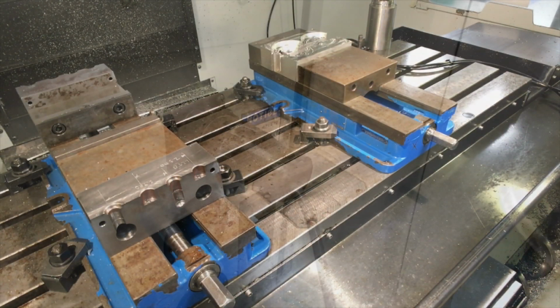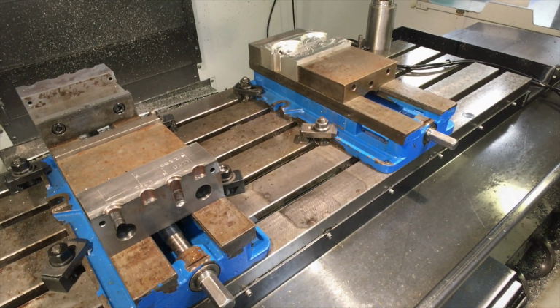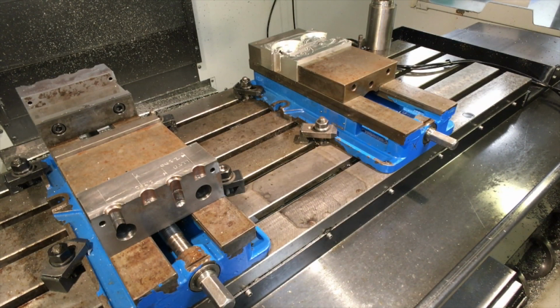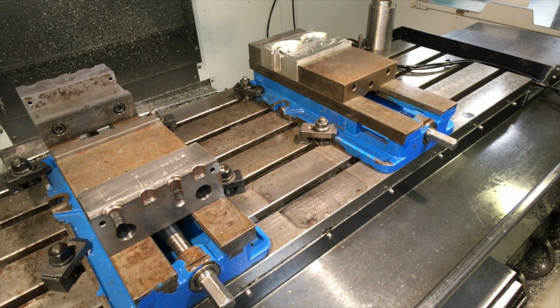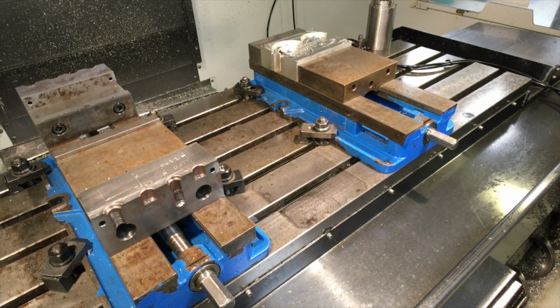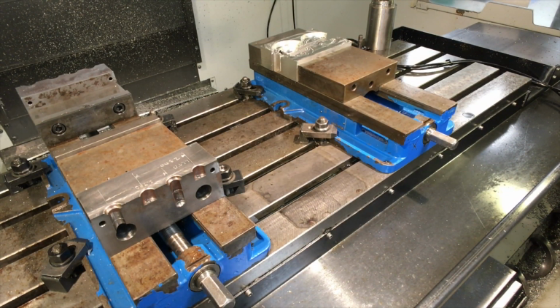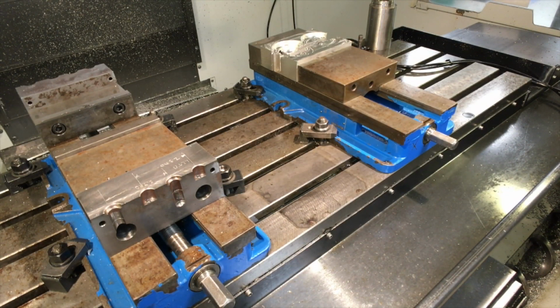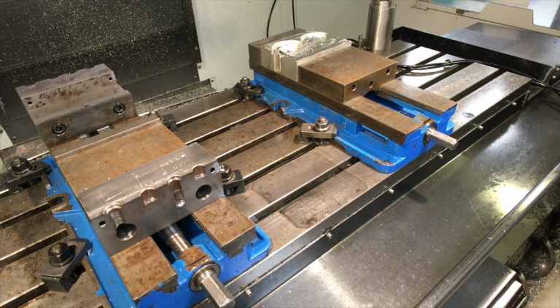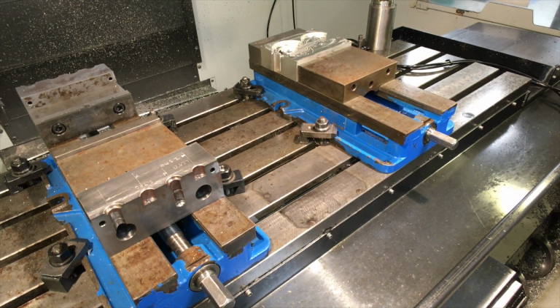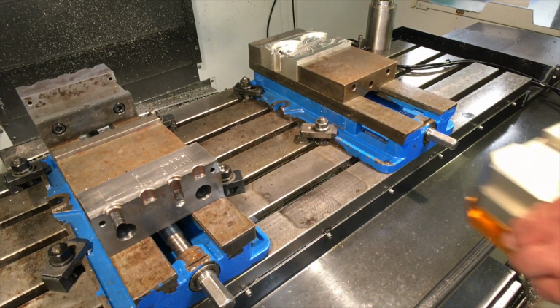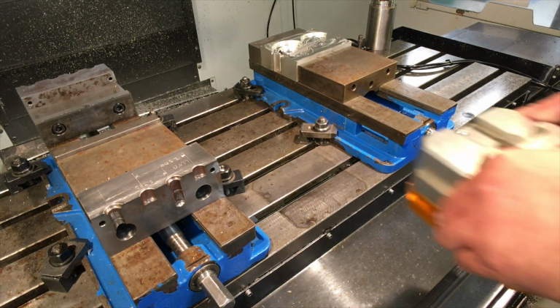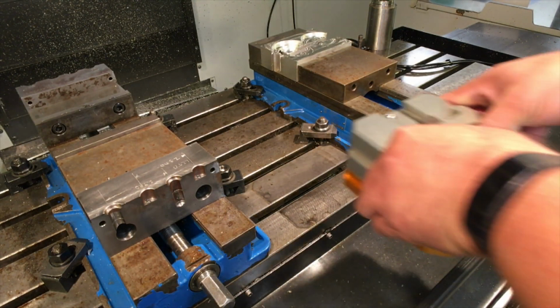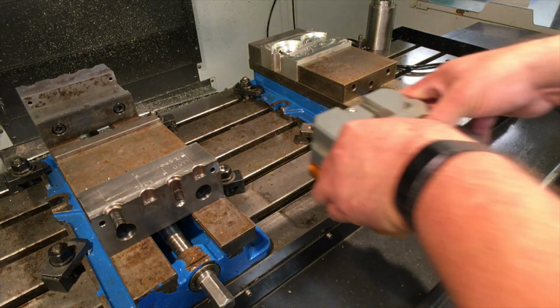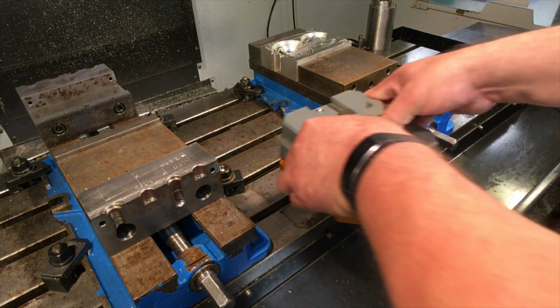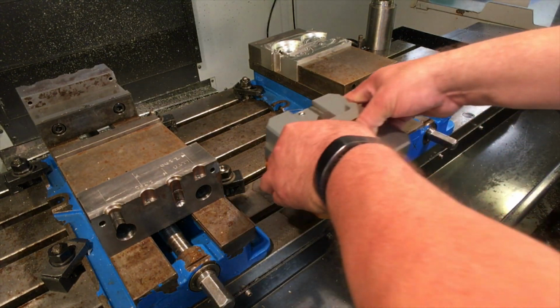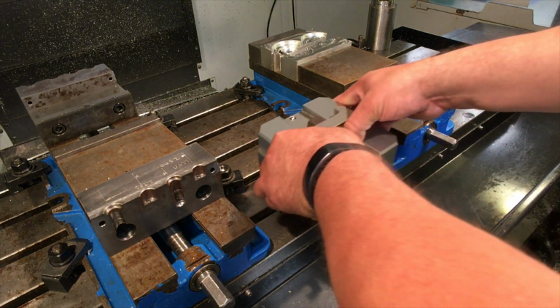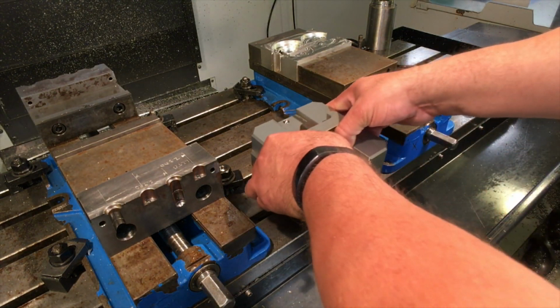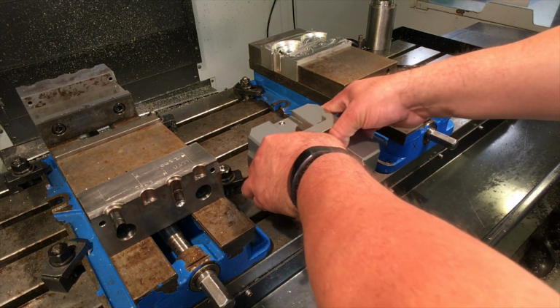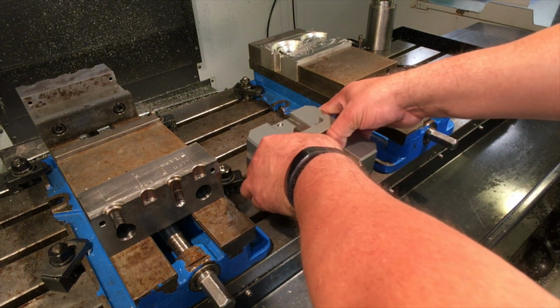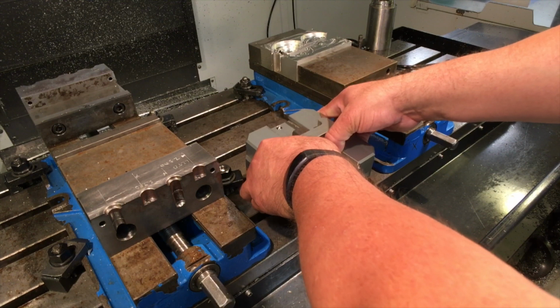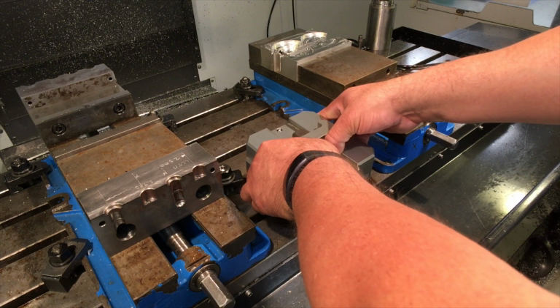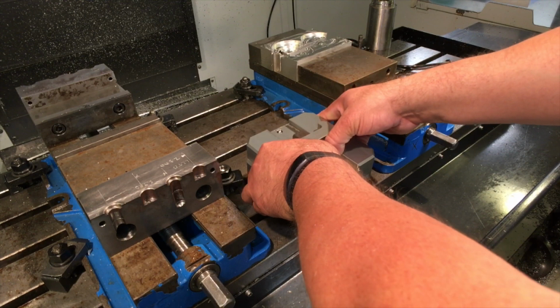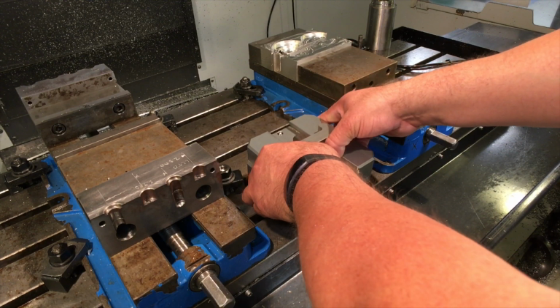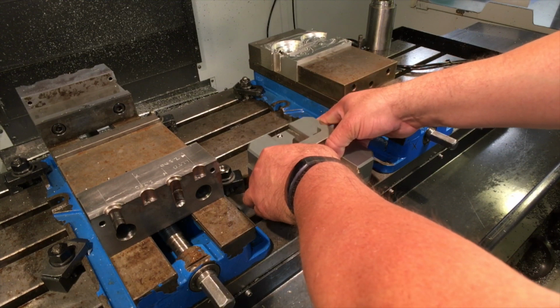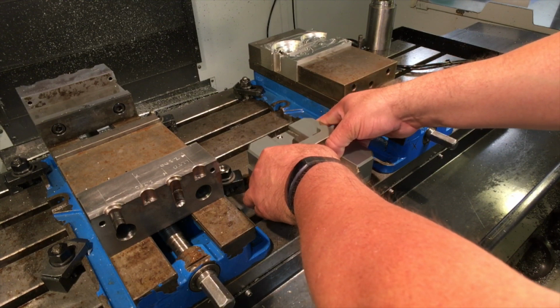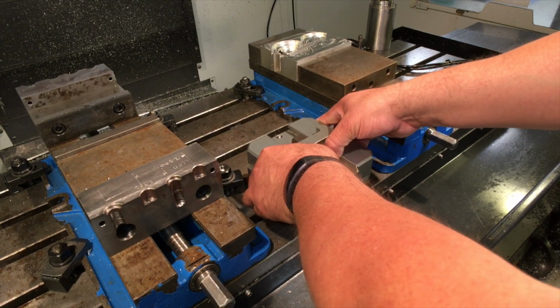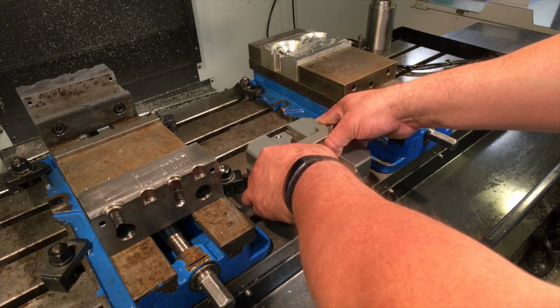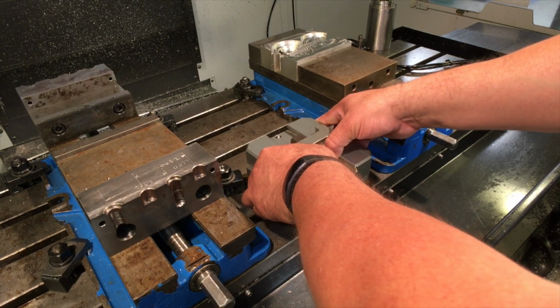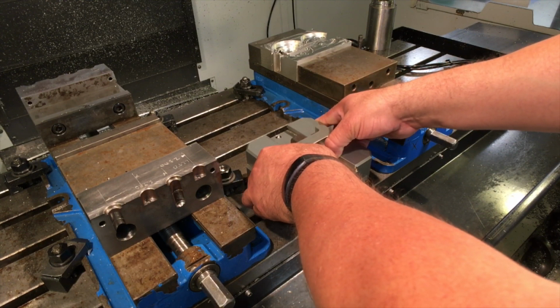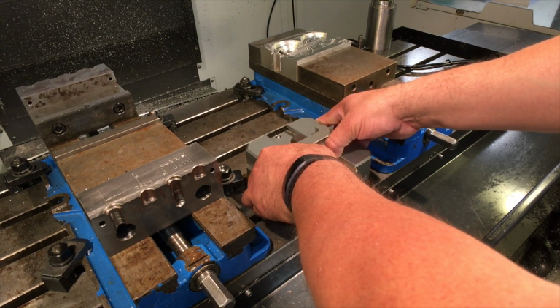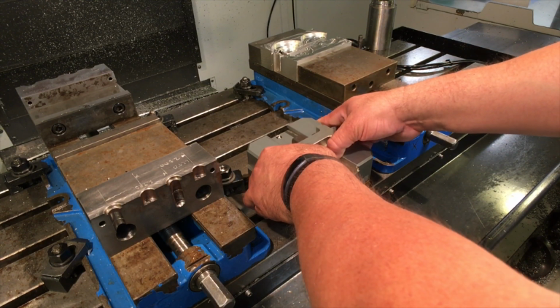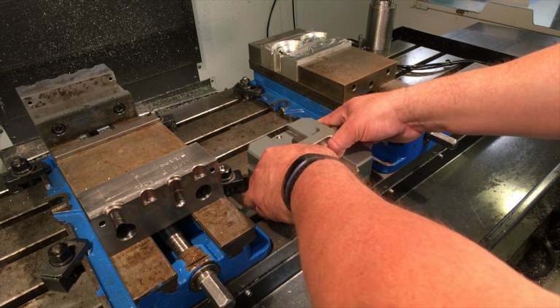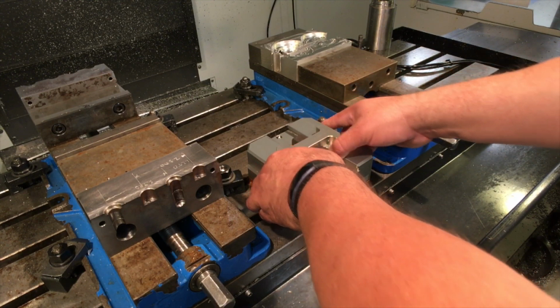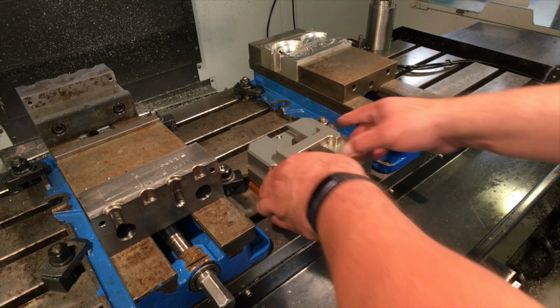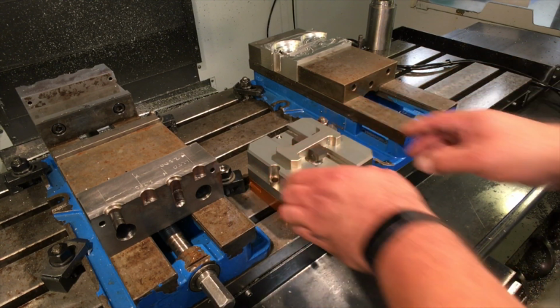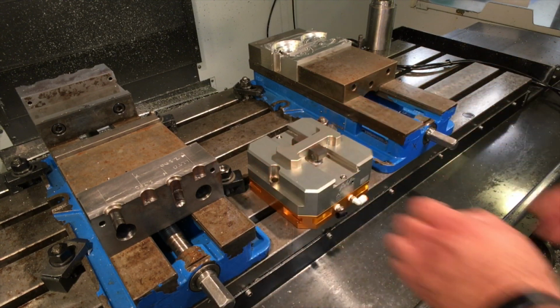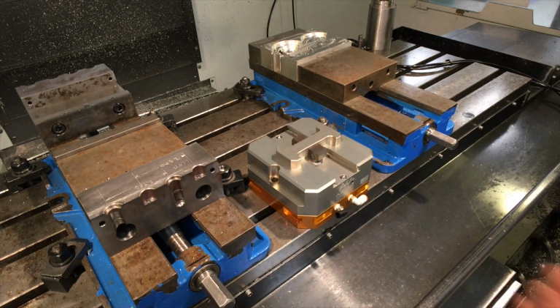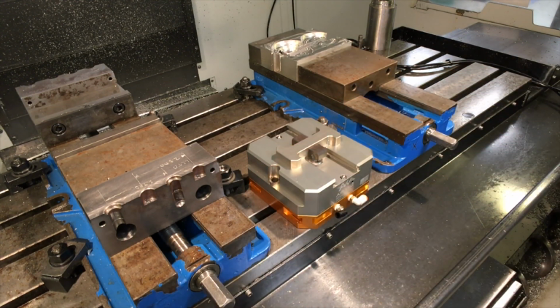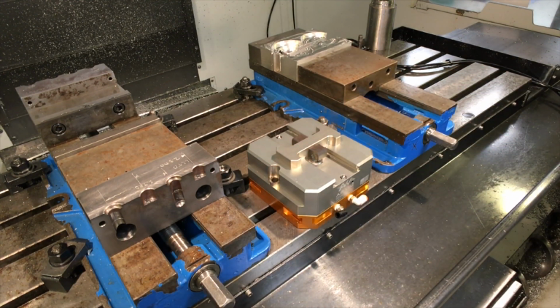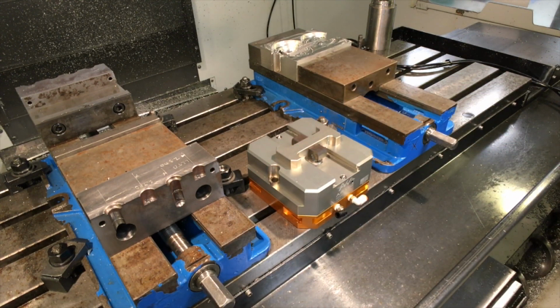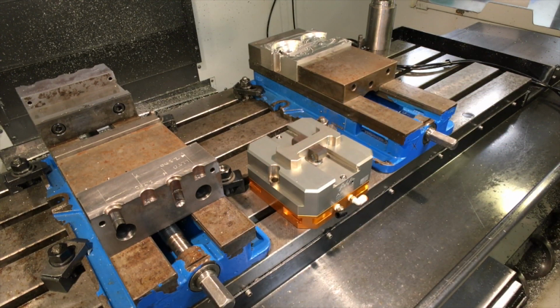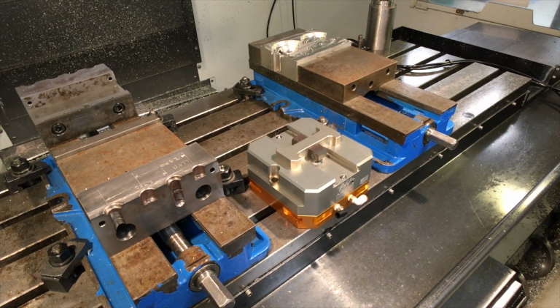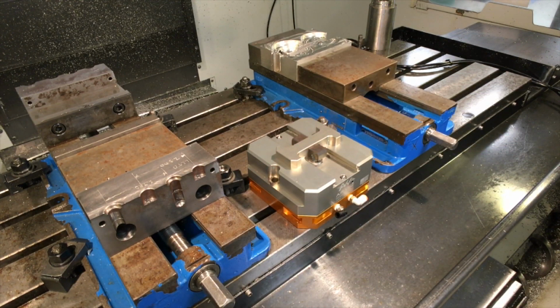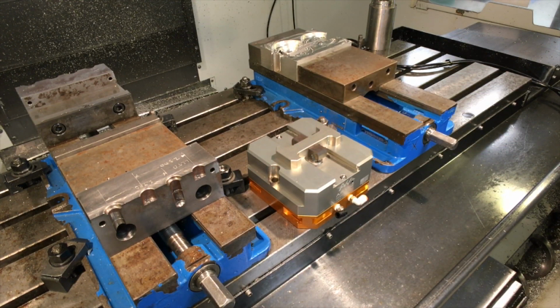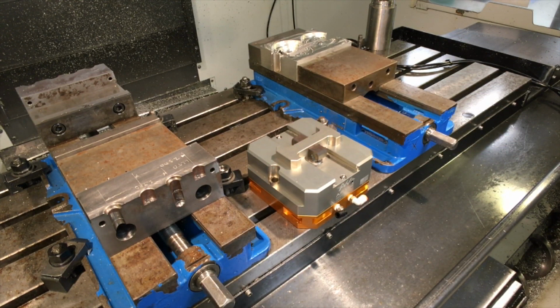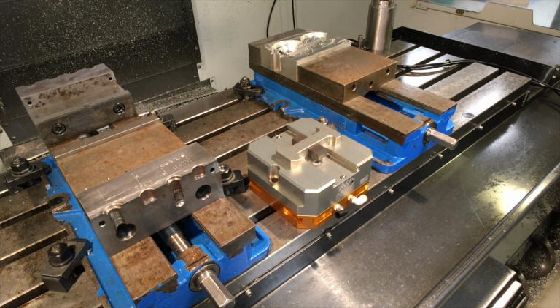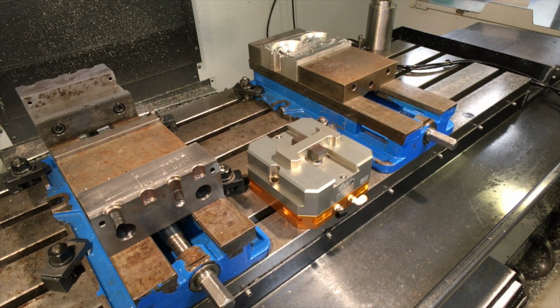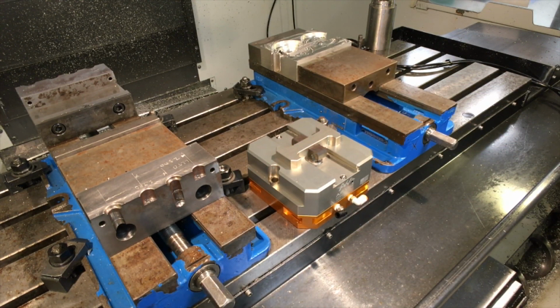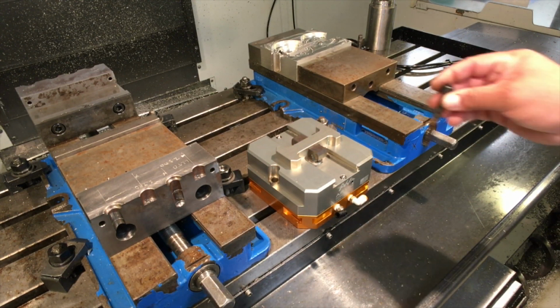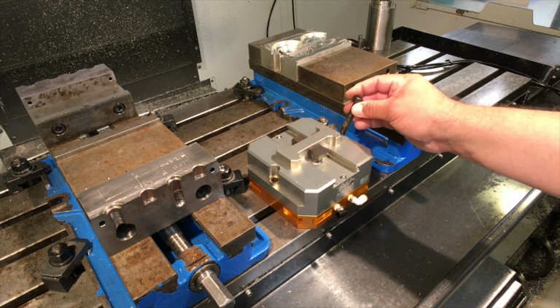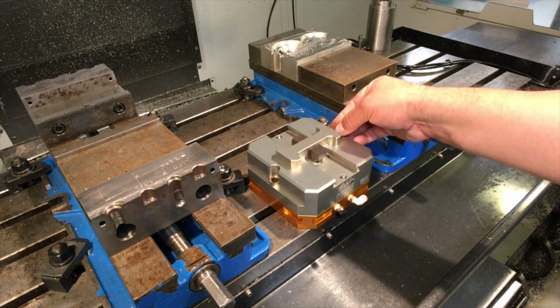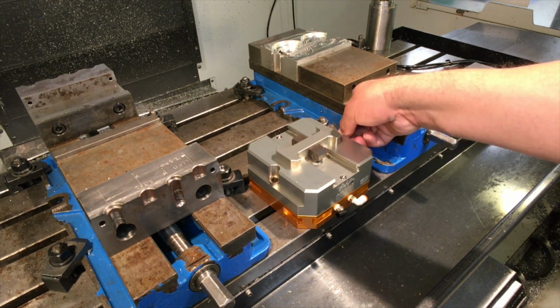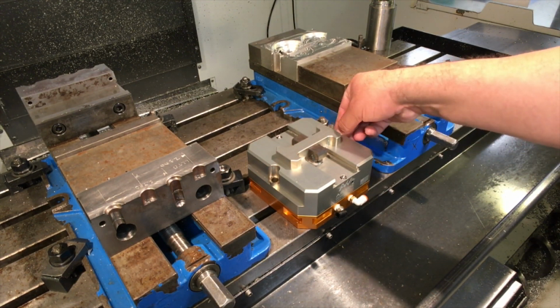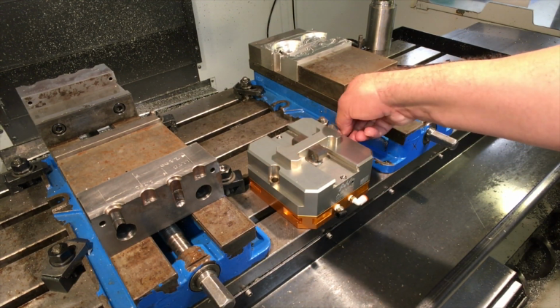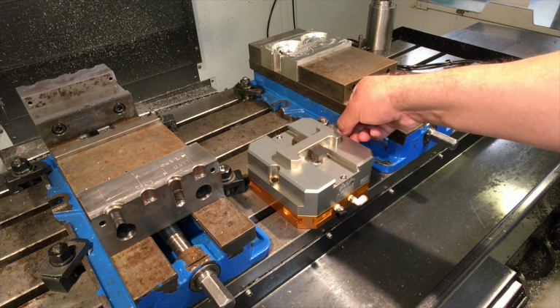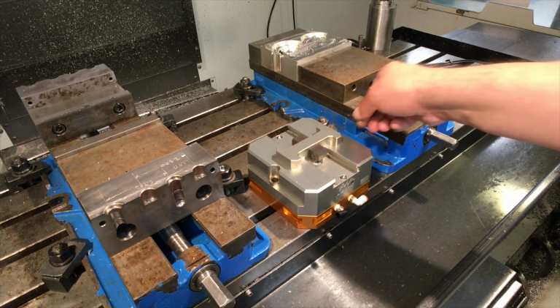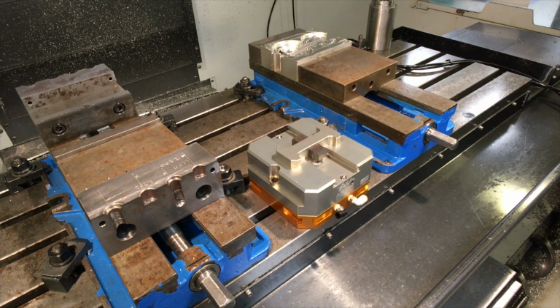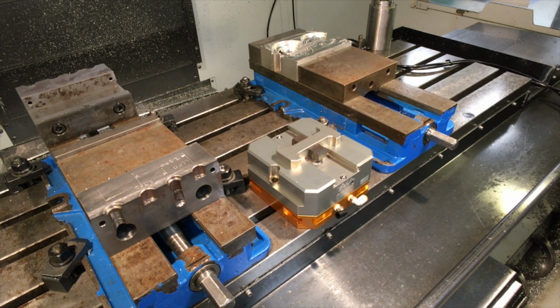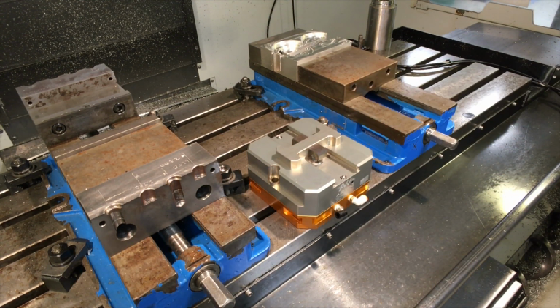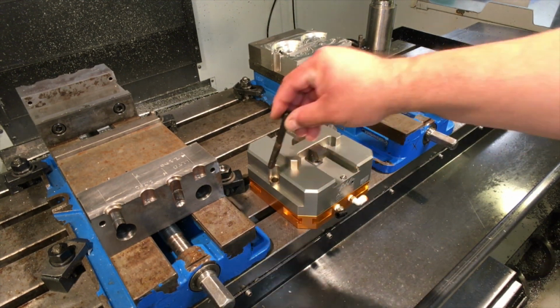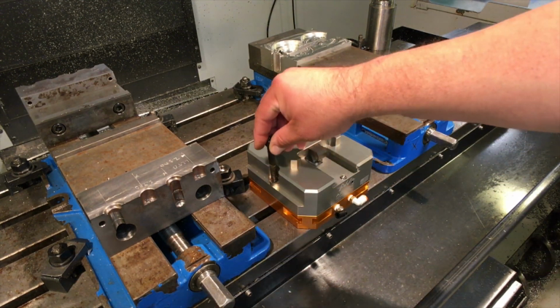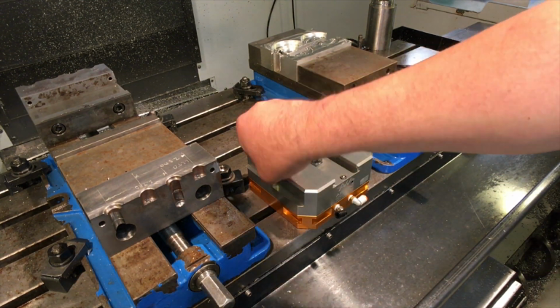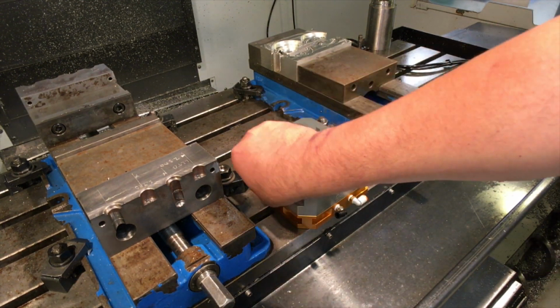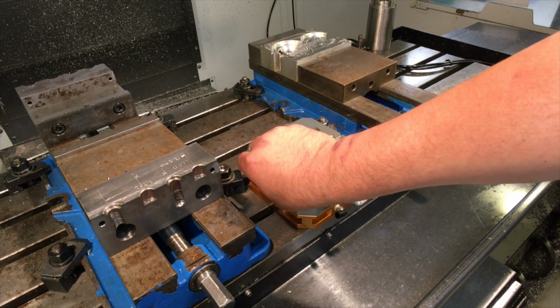The CNC package becomes complete — a real-world turnkey solution designed specifically for the machine shop environment.